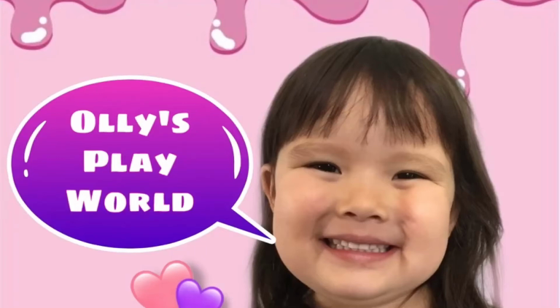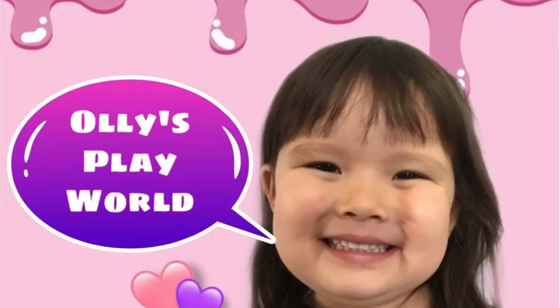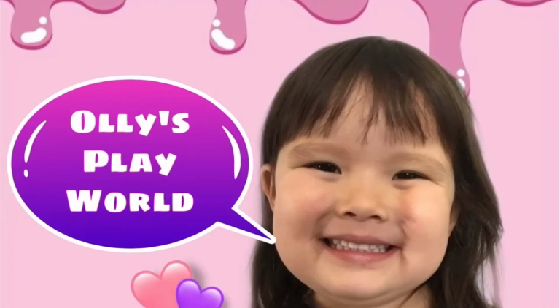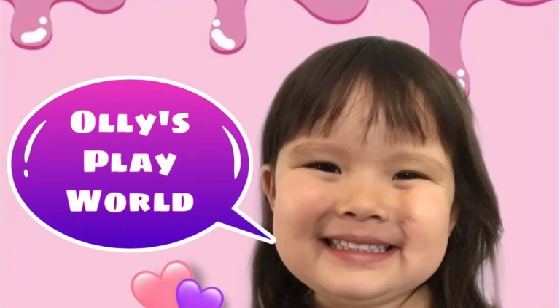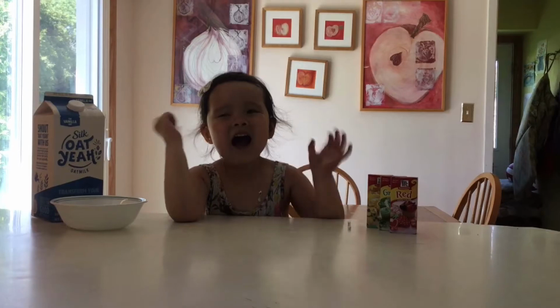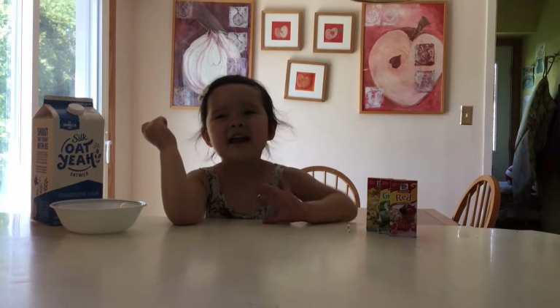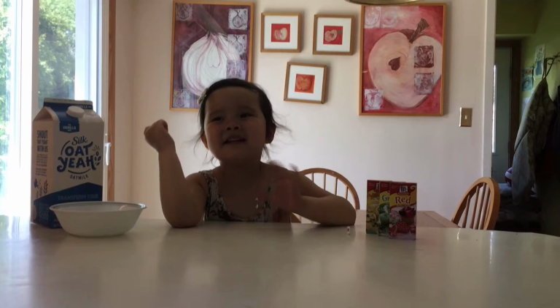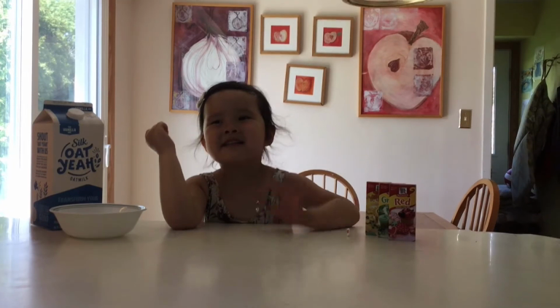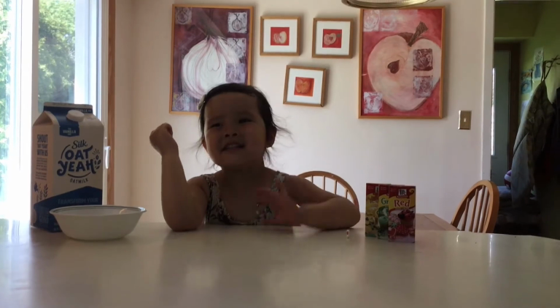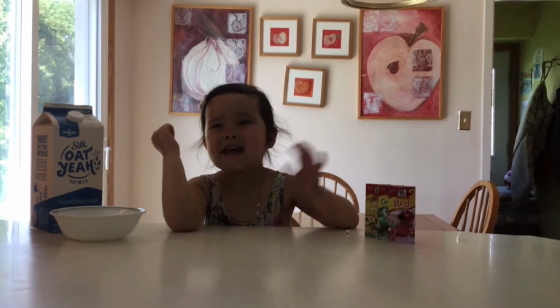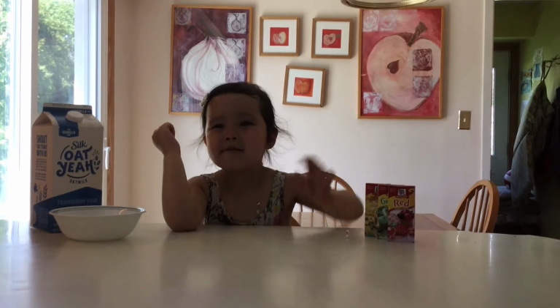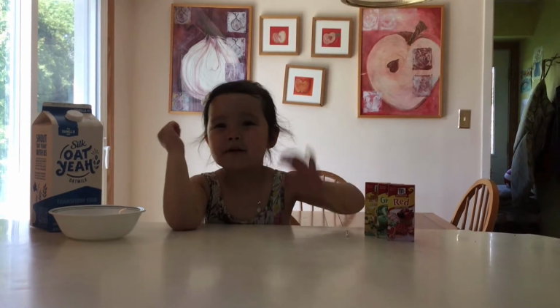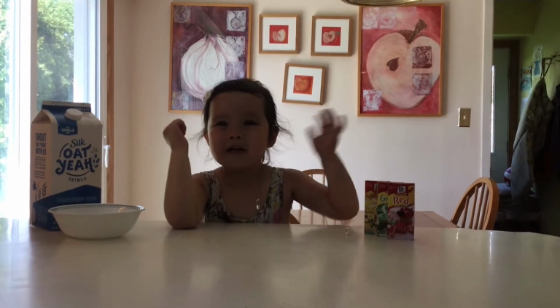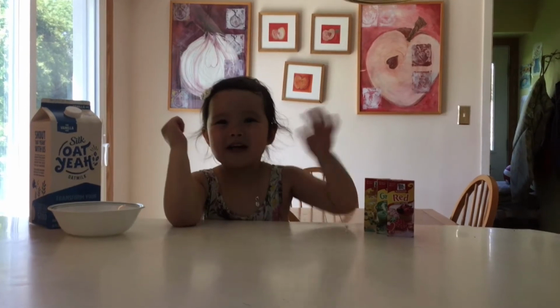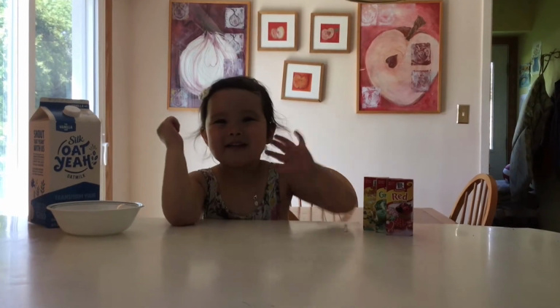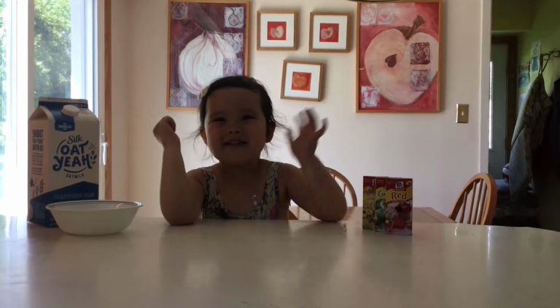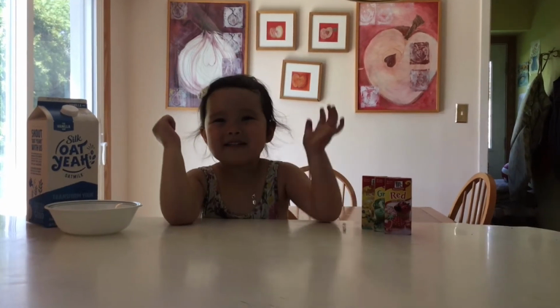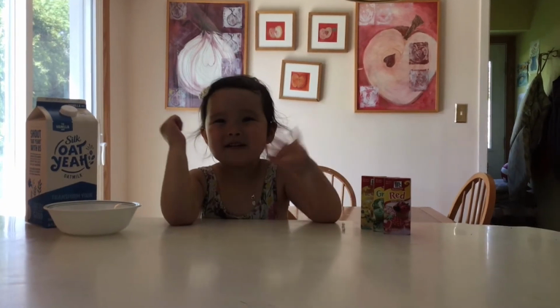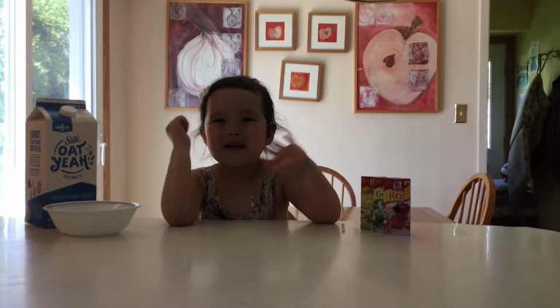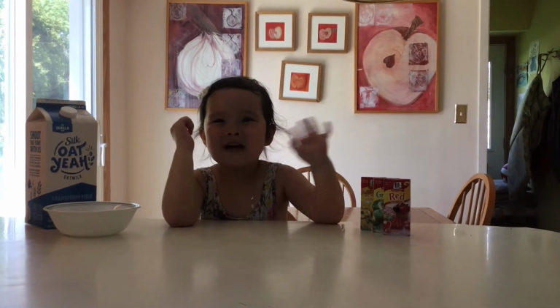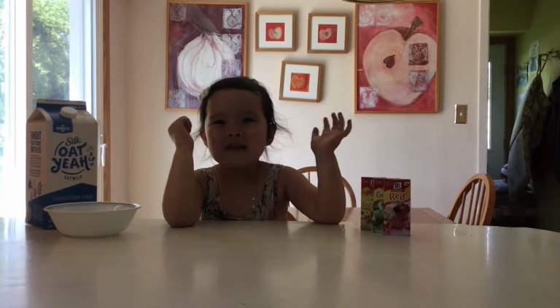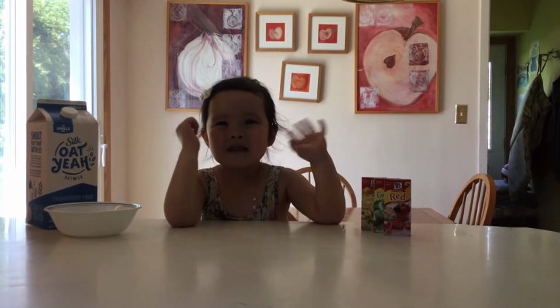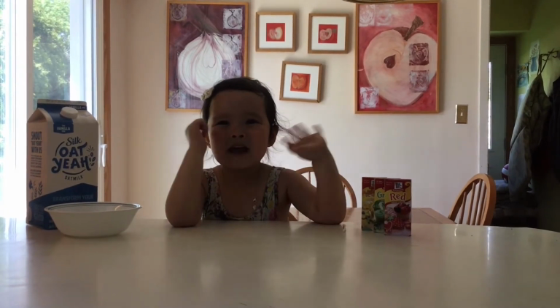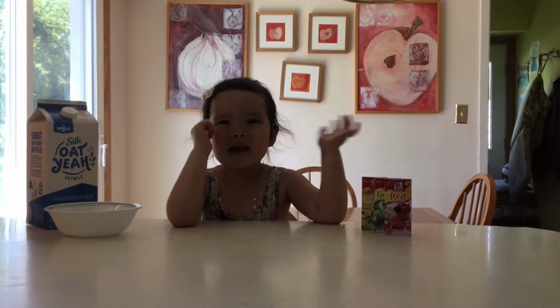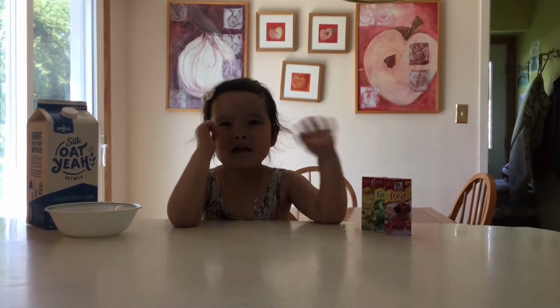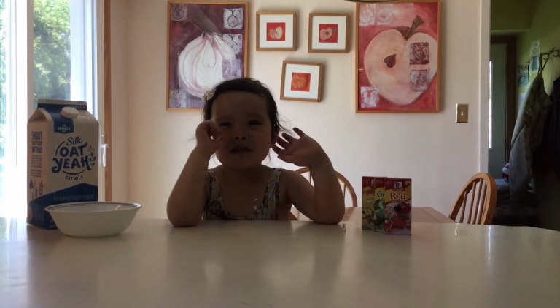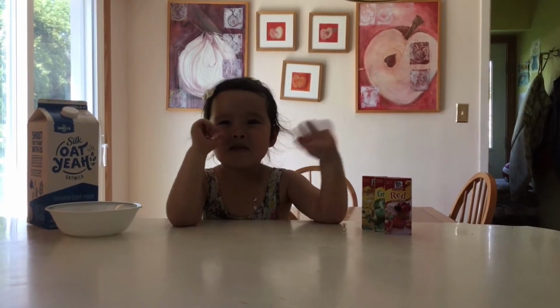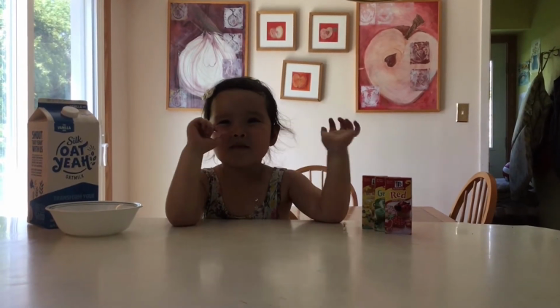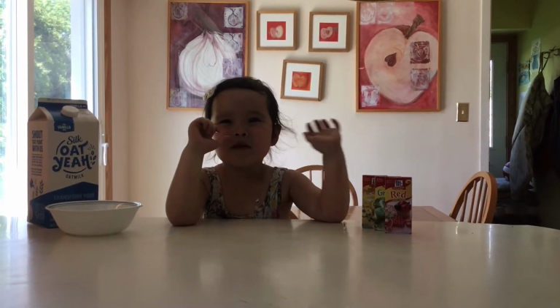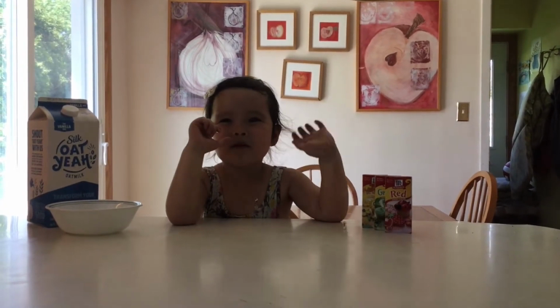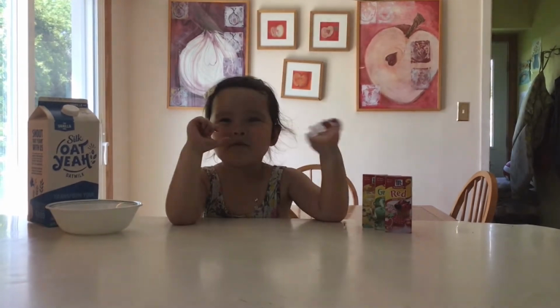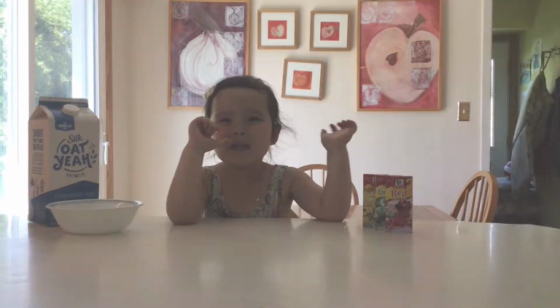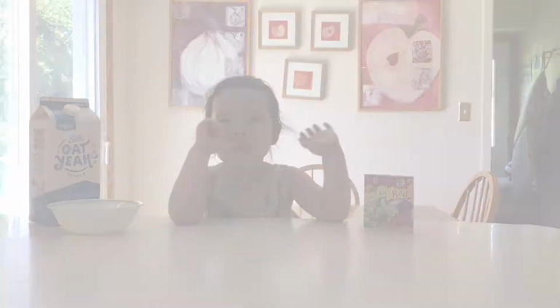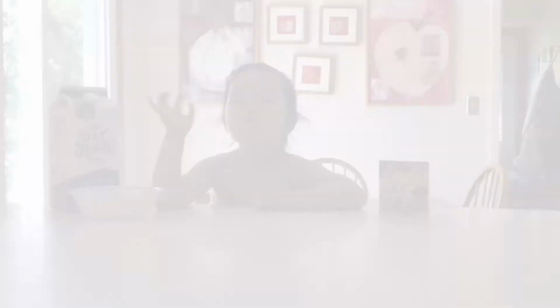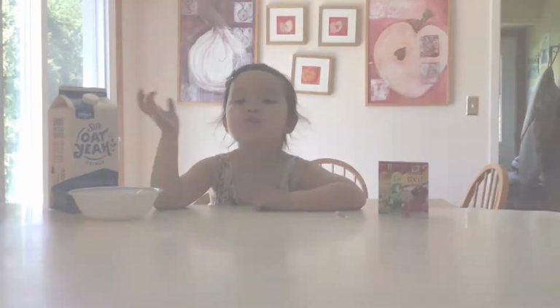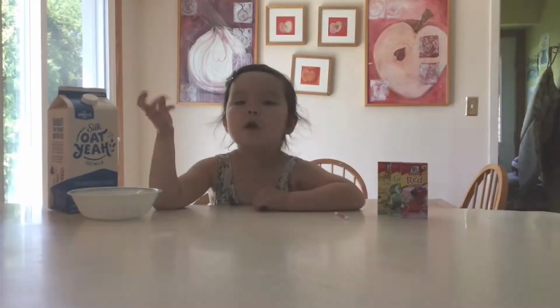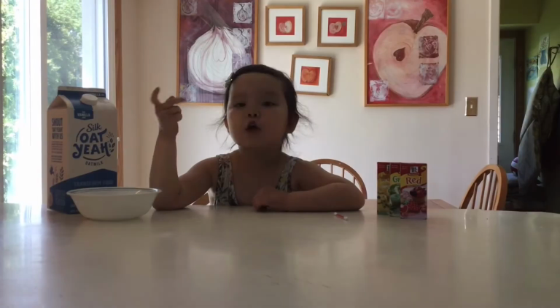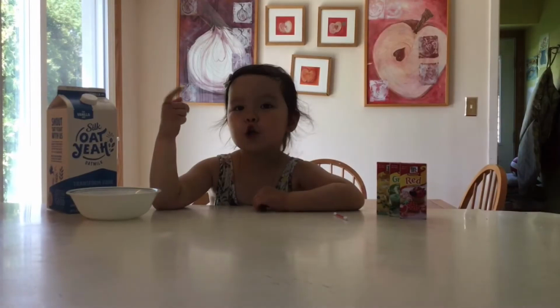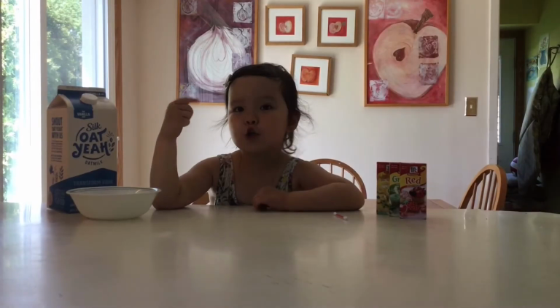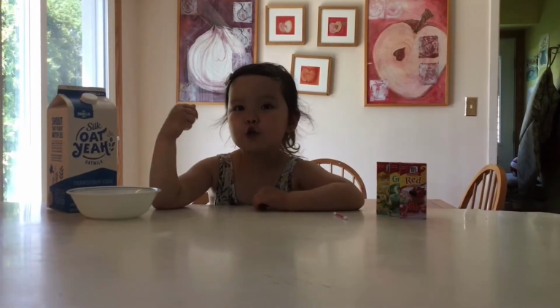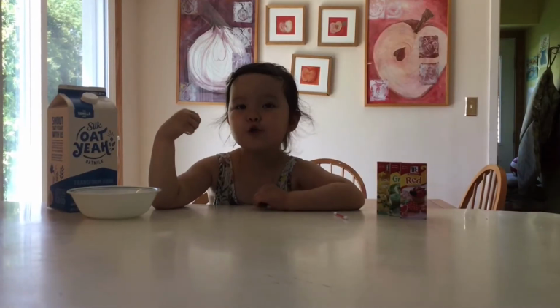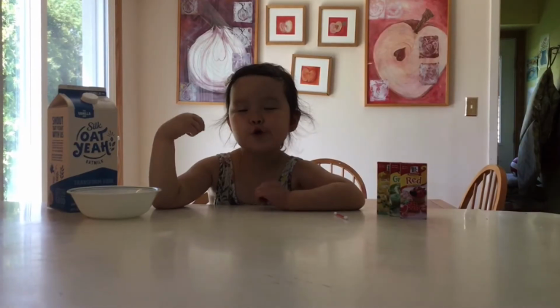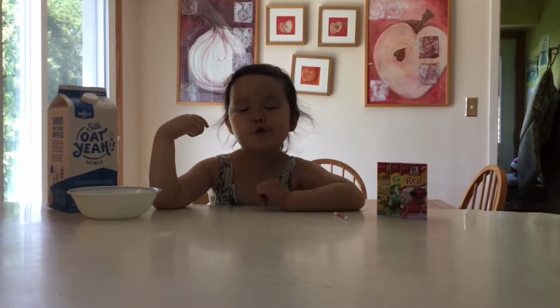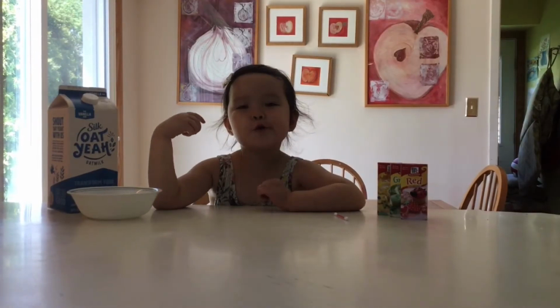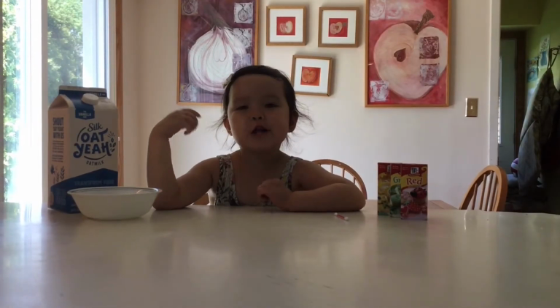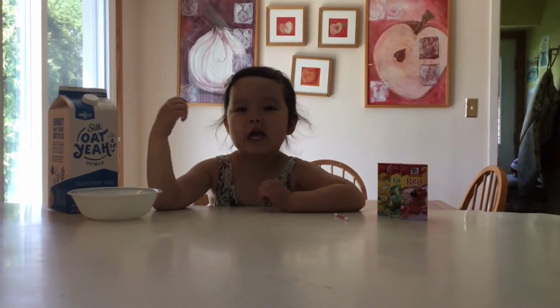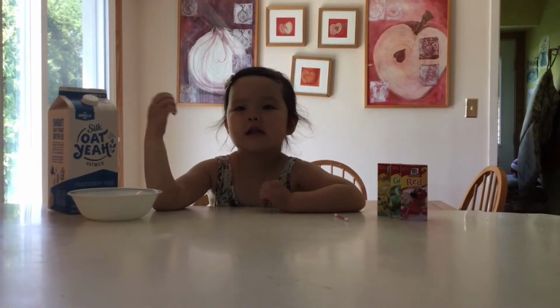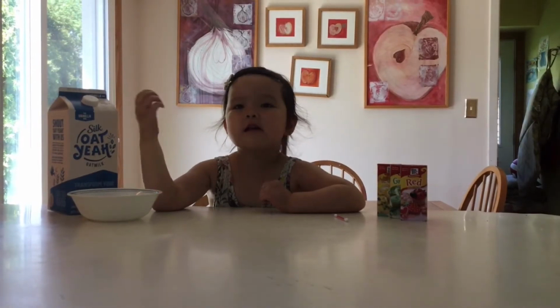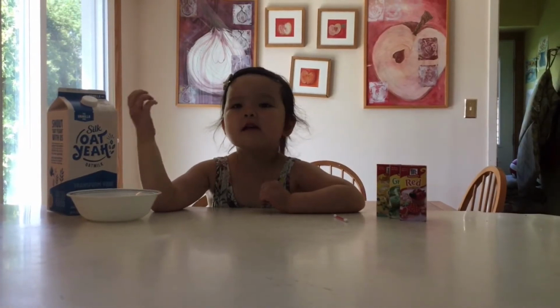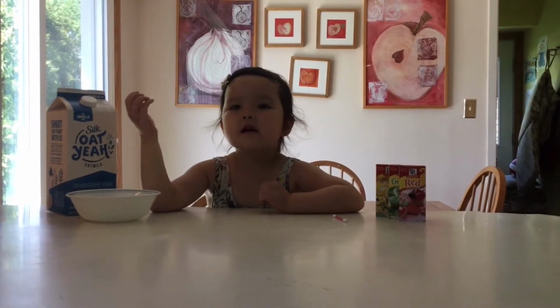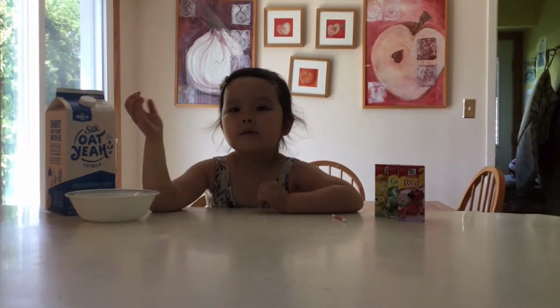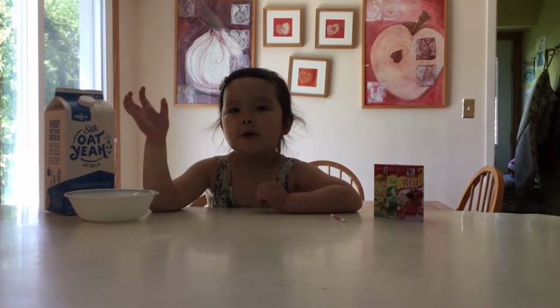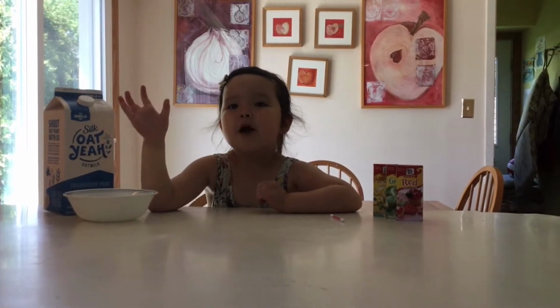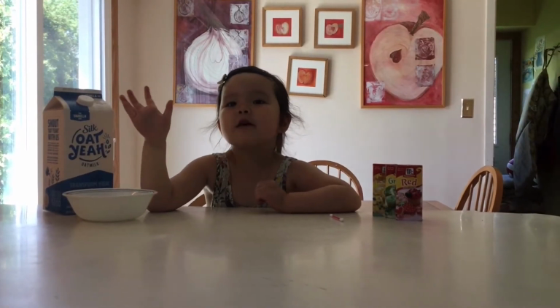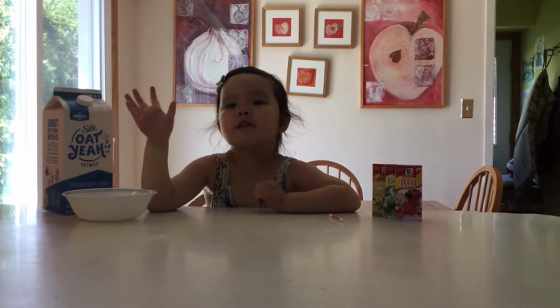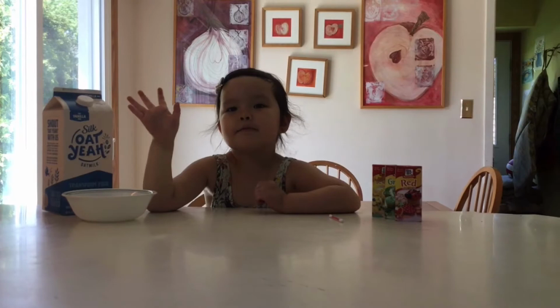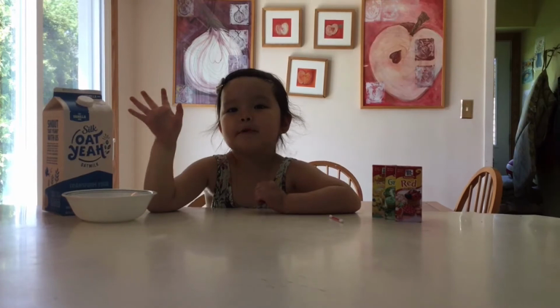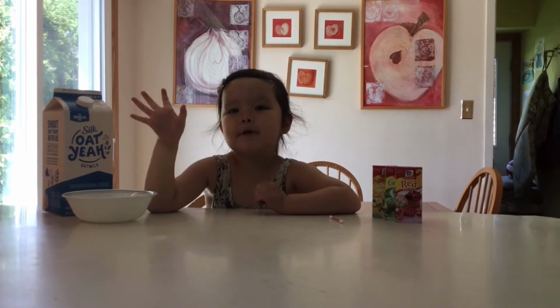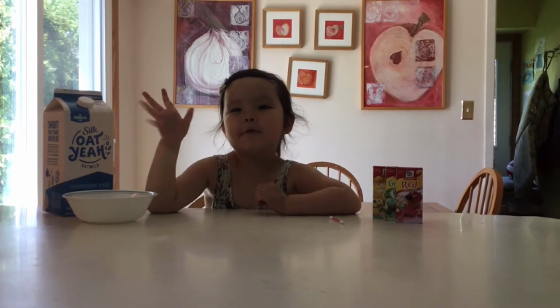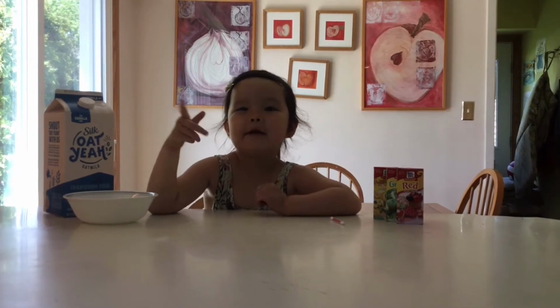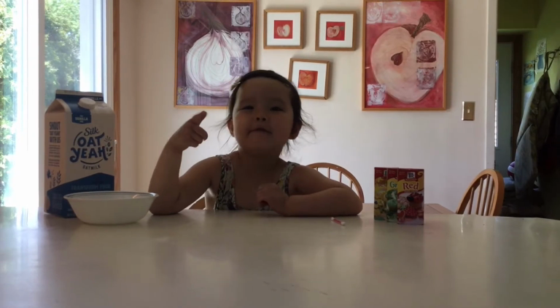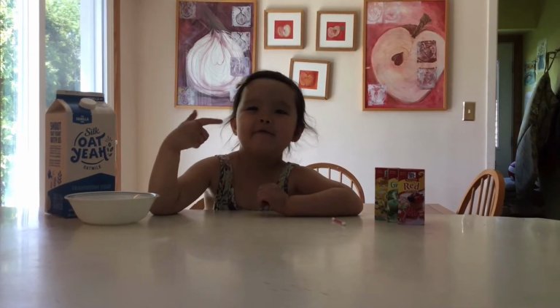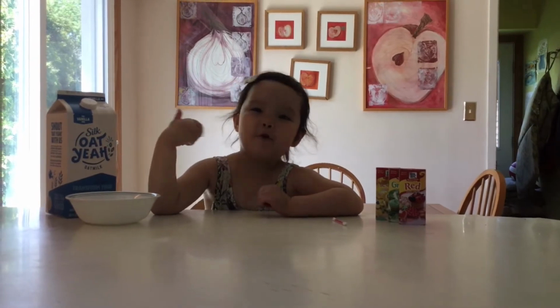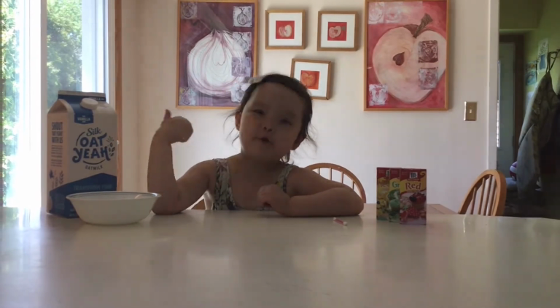Hi, today we're going to do science experiments.